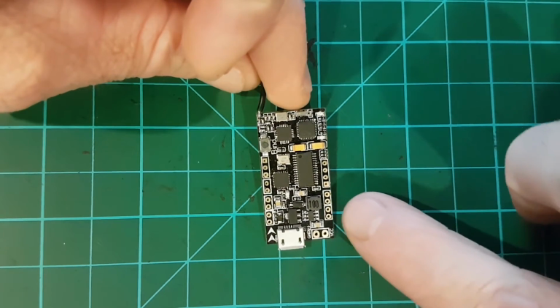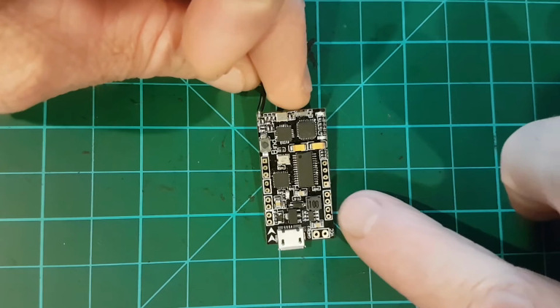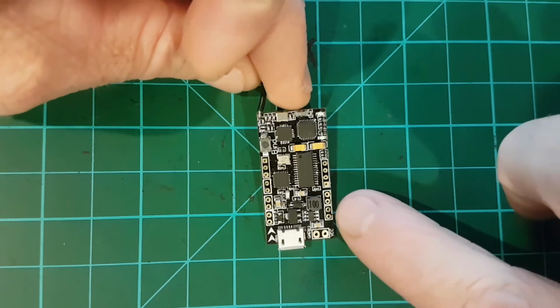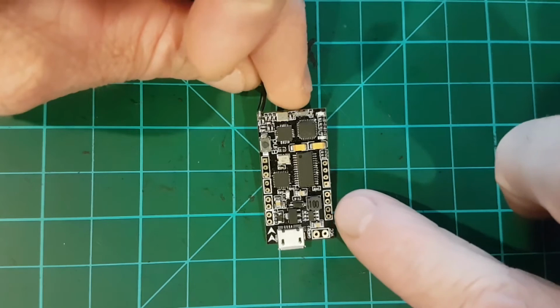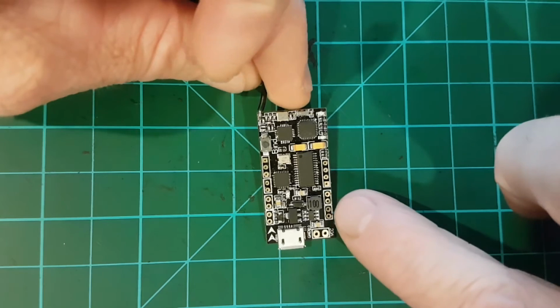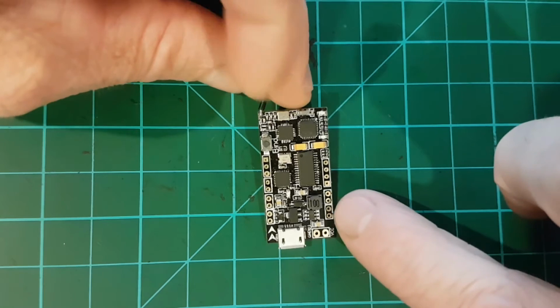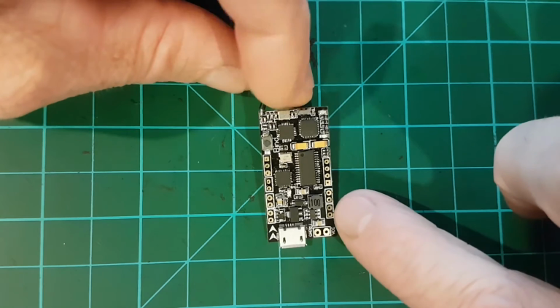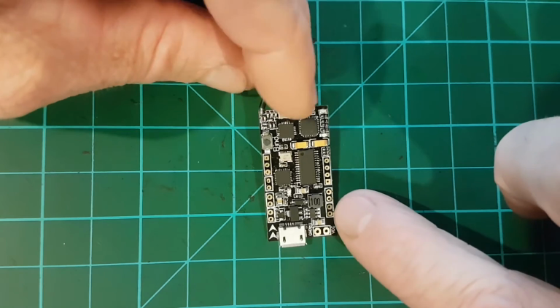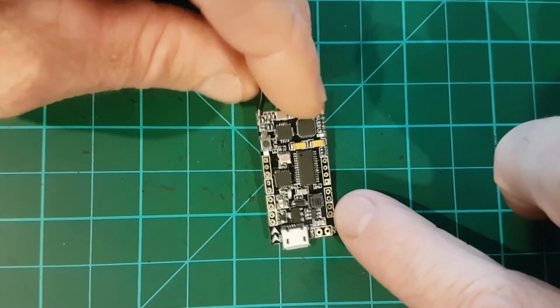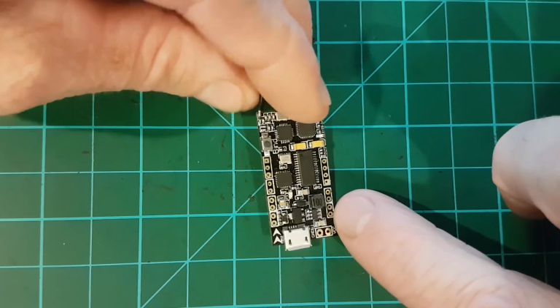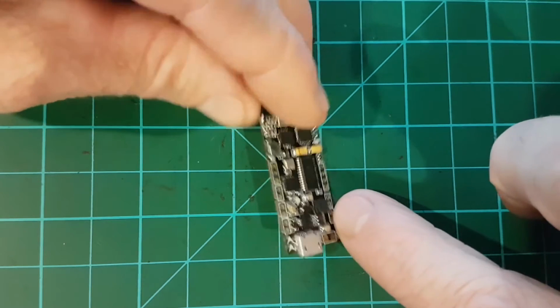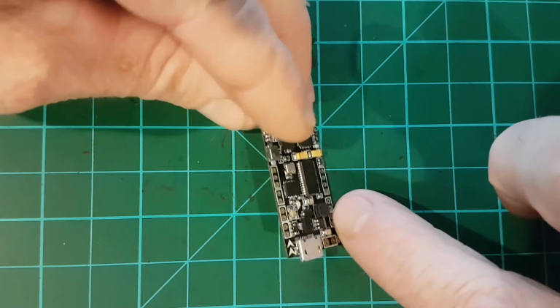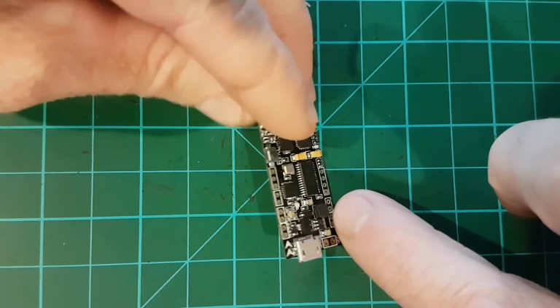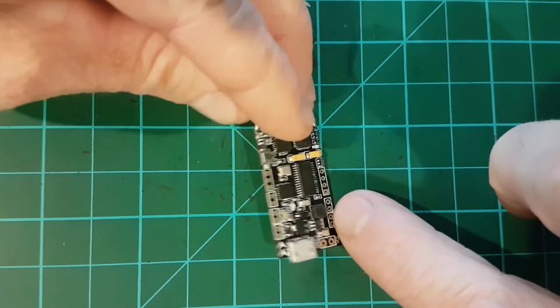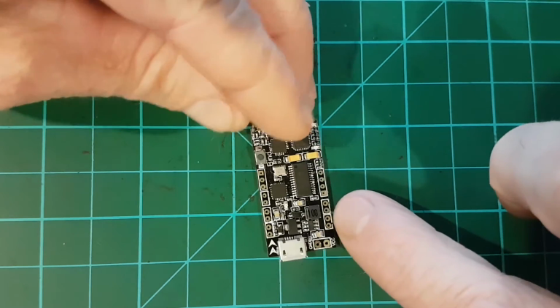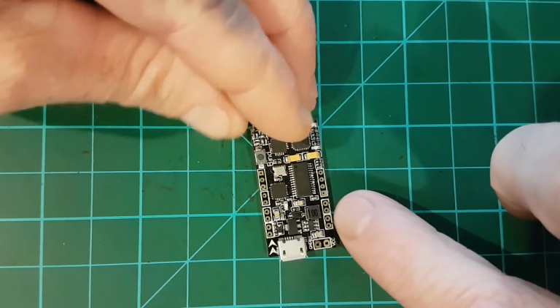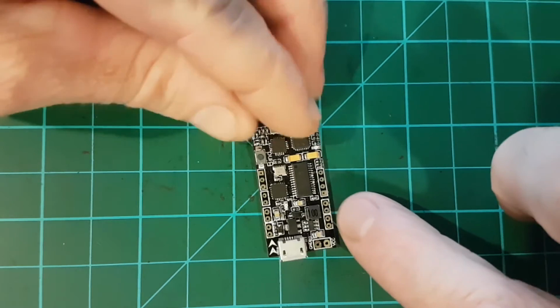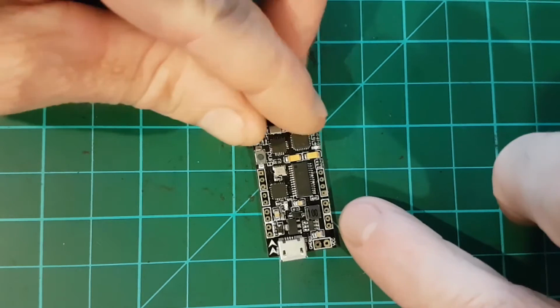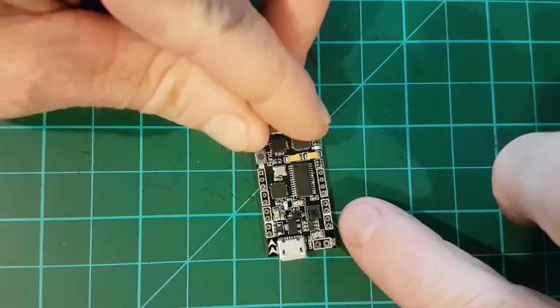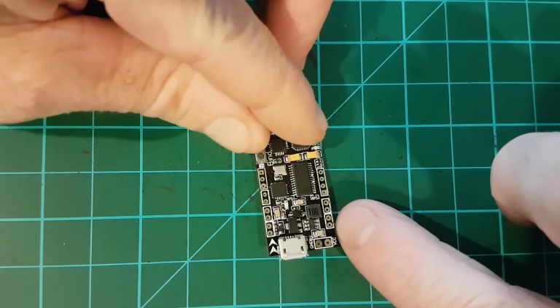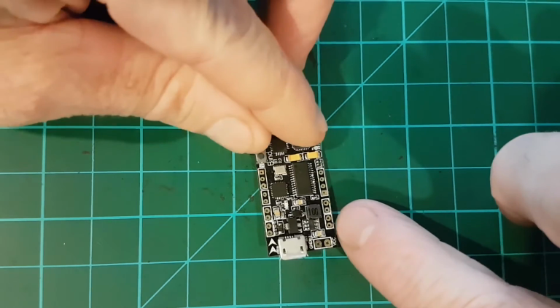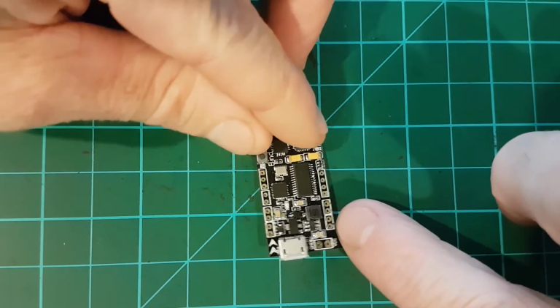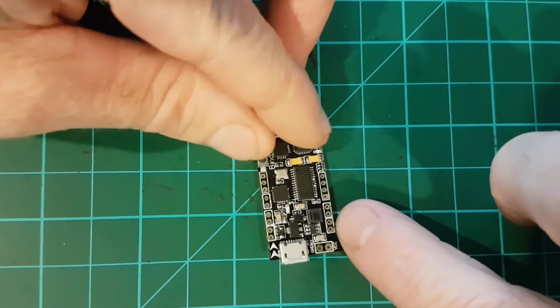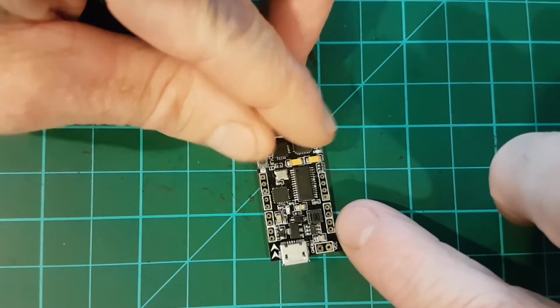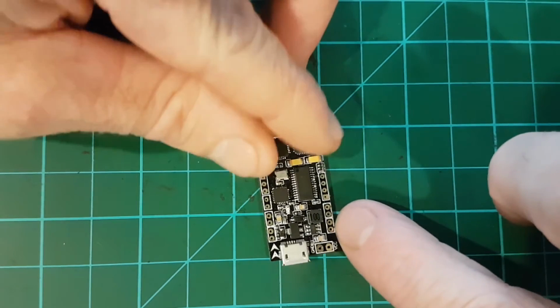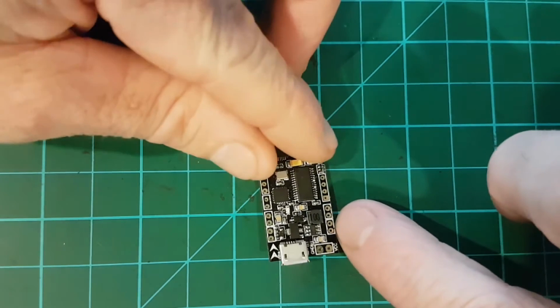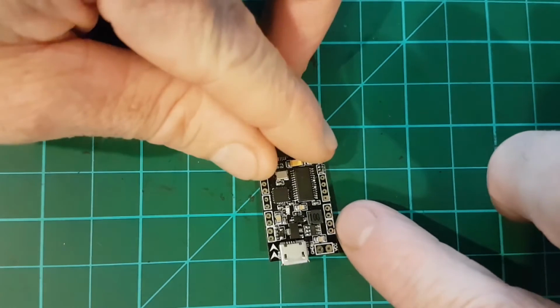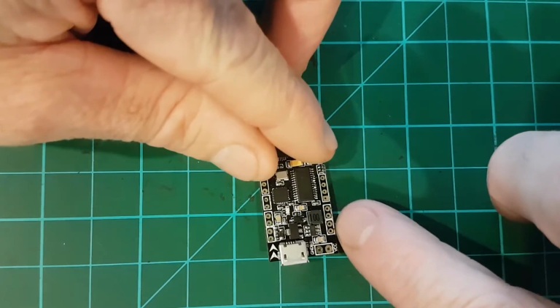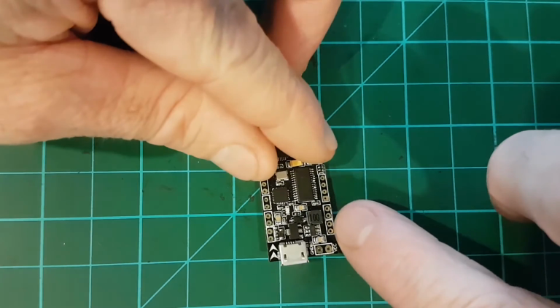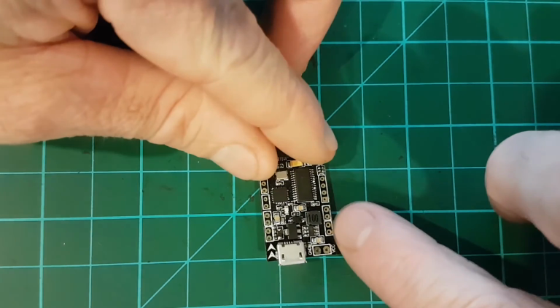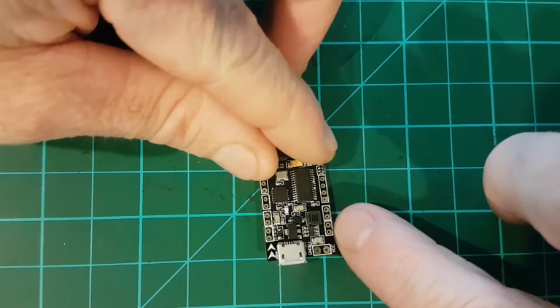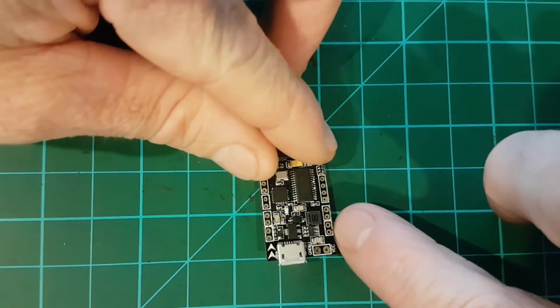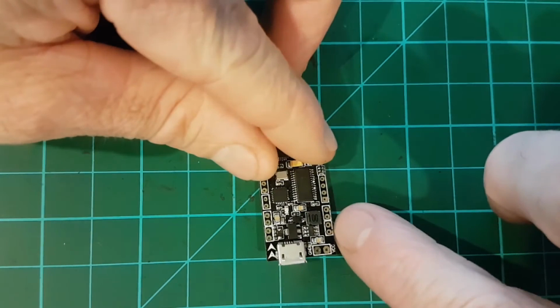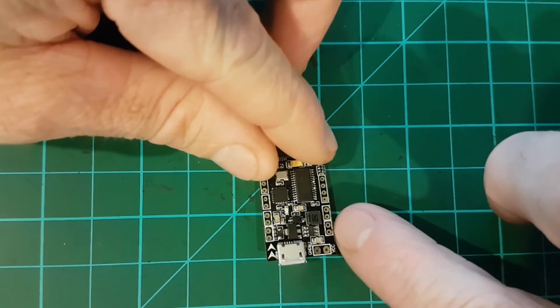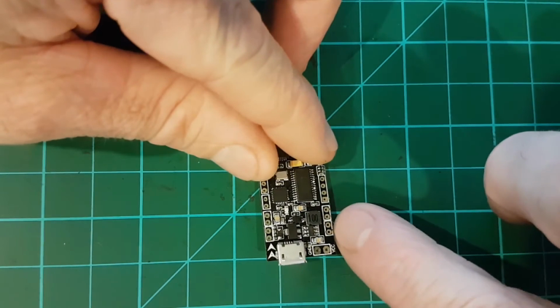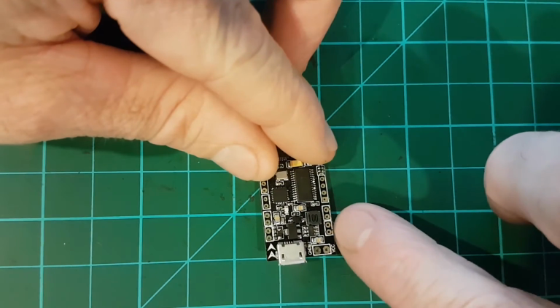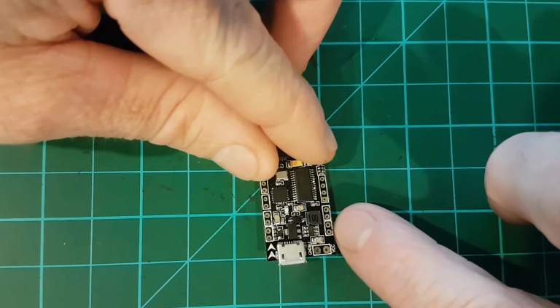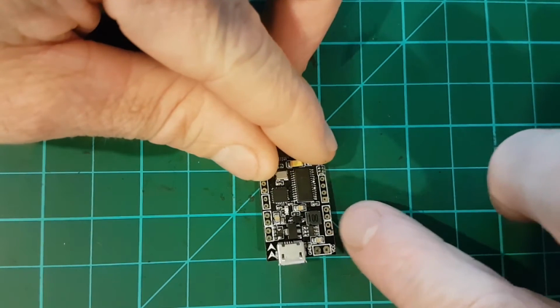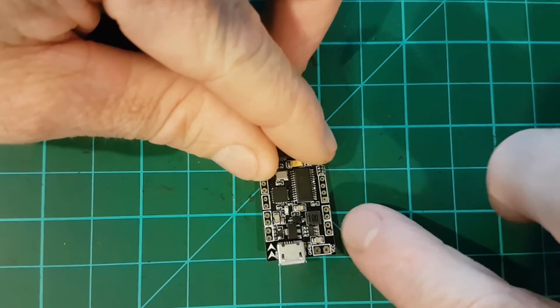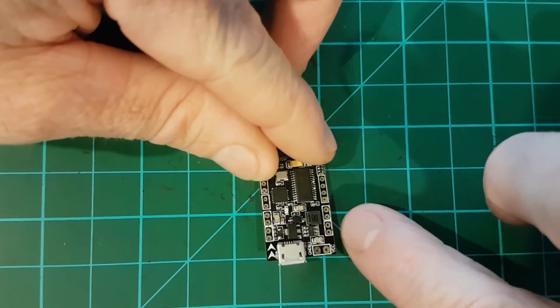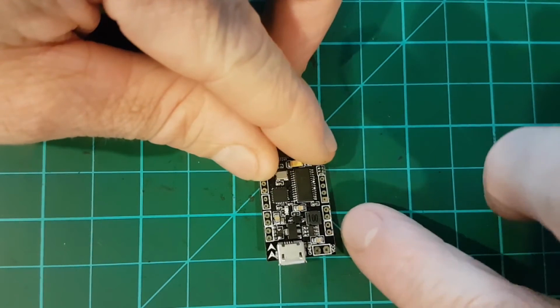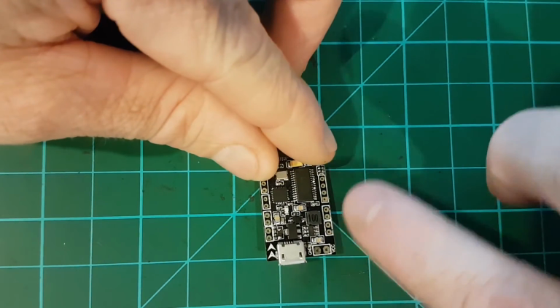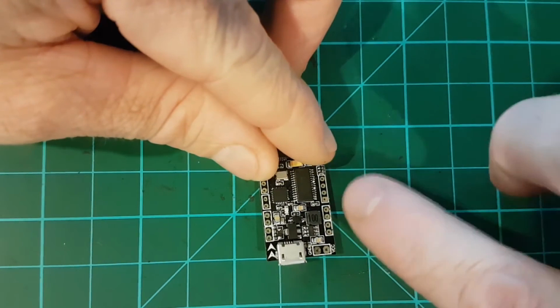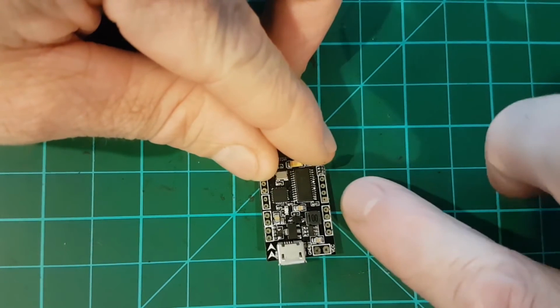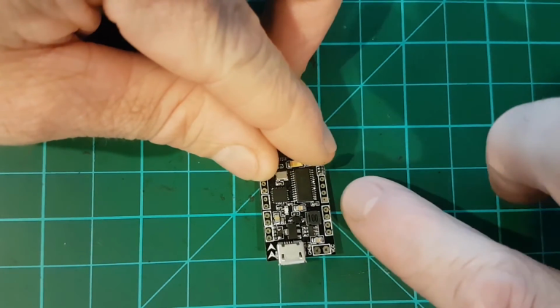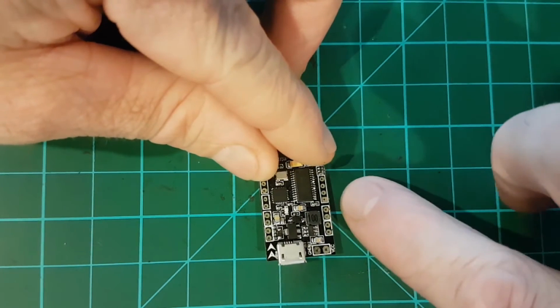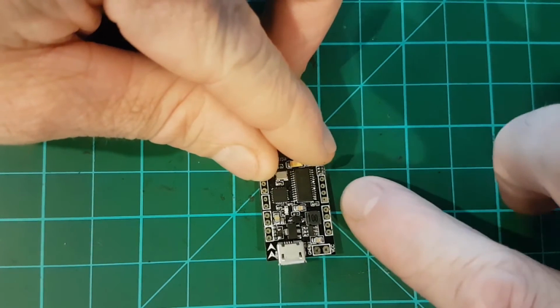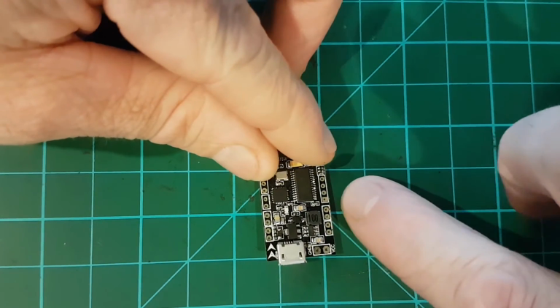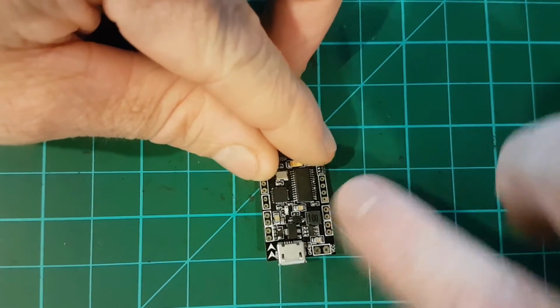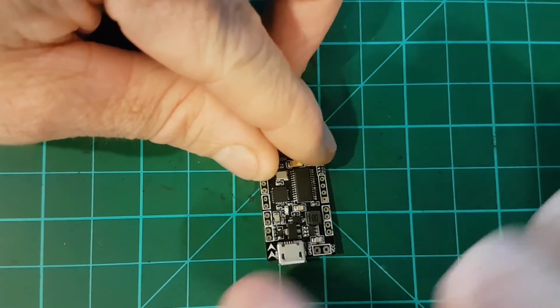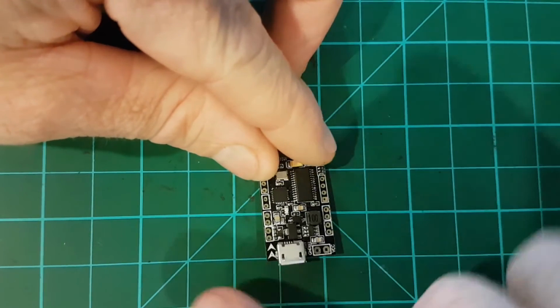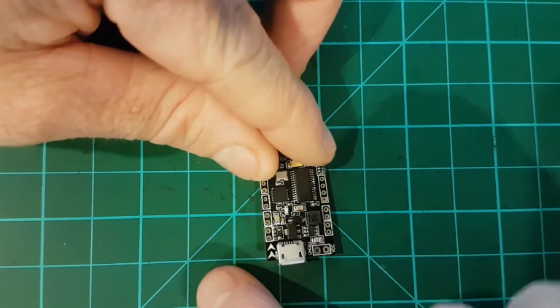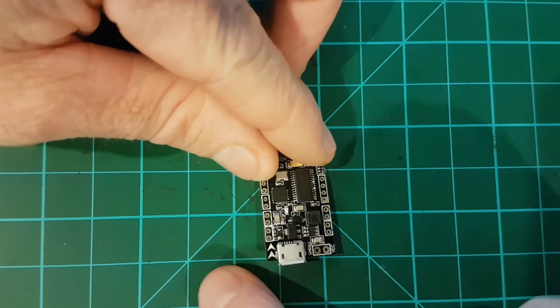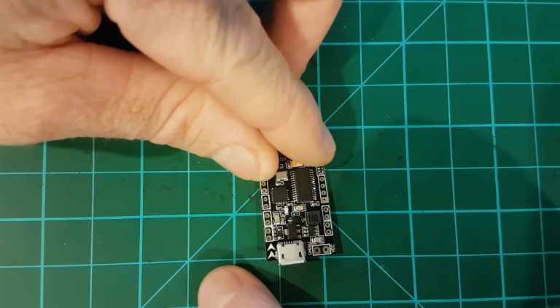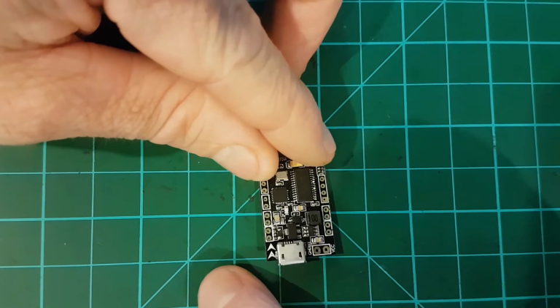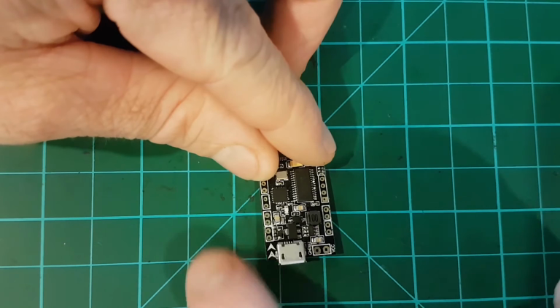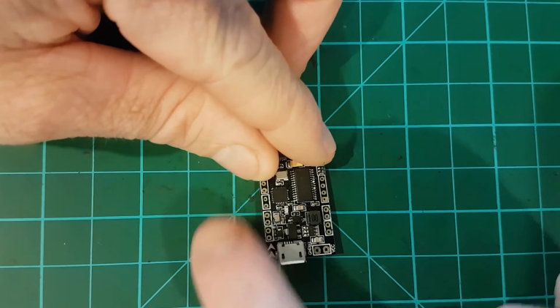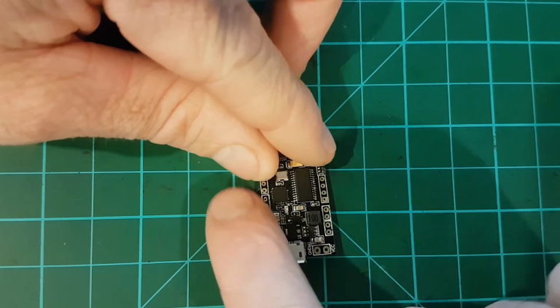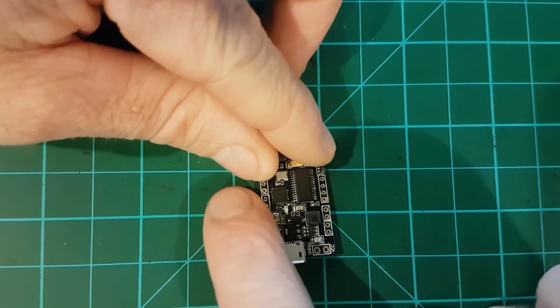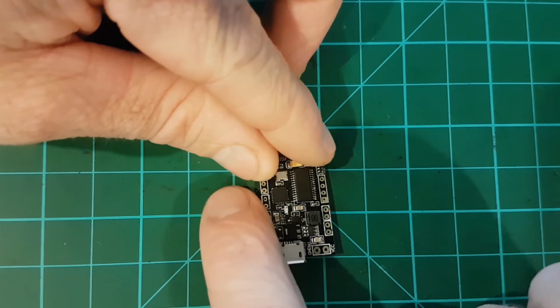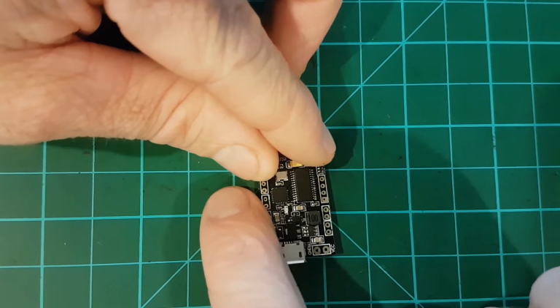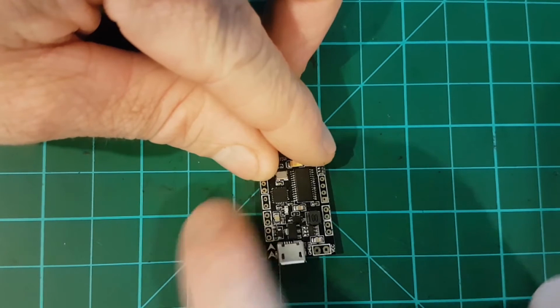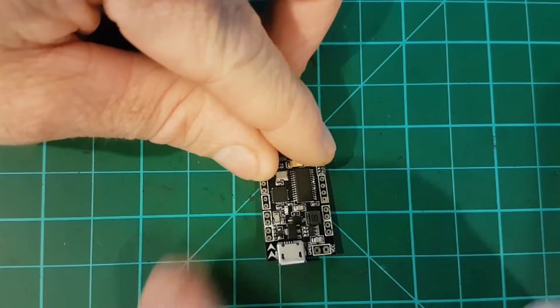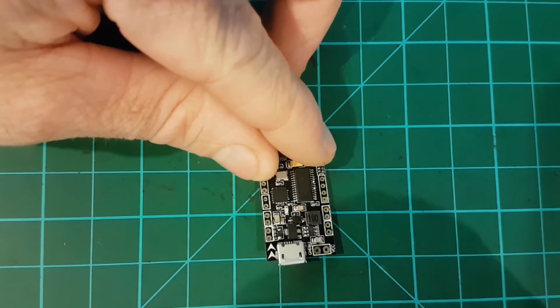Here are the motor pads at the back: you've got motor 1, motor 2, motor 3, and motor 4.